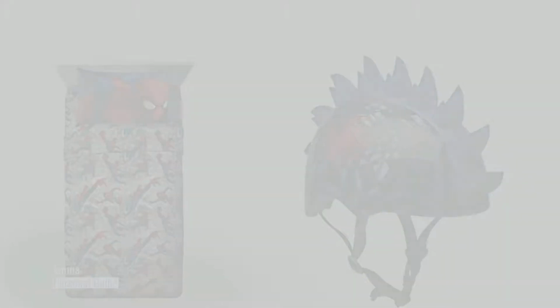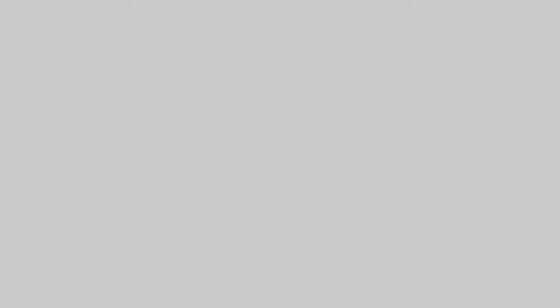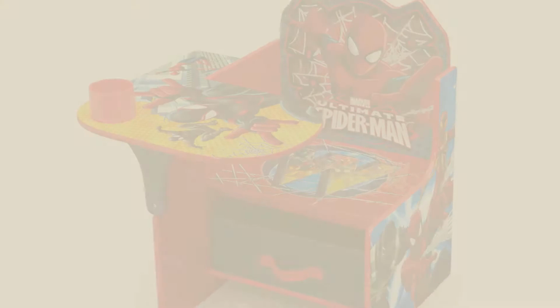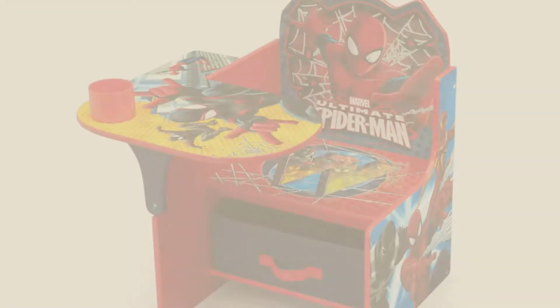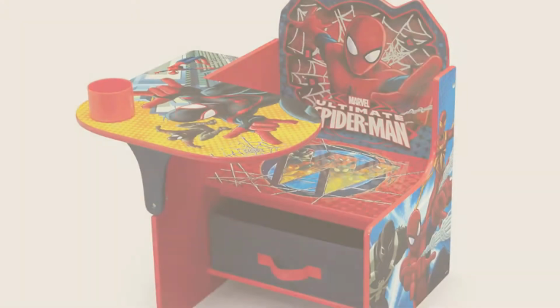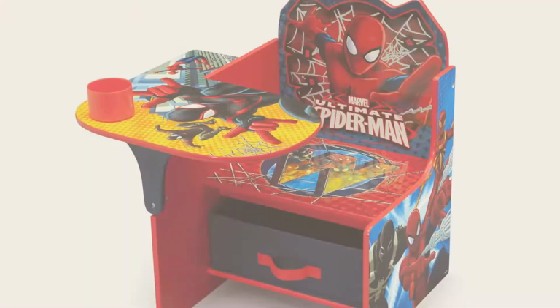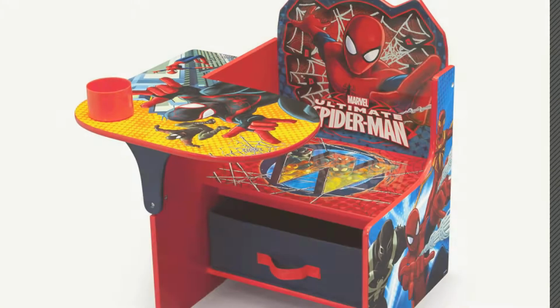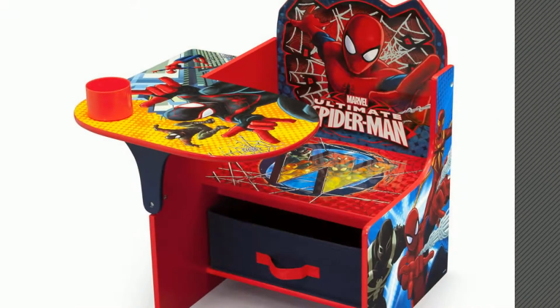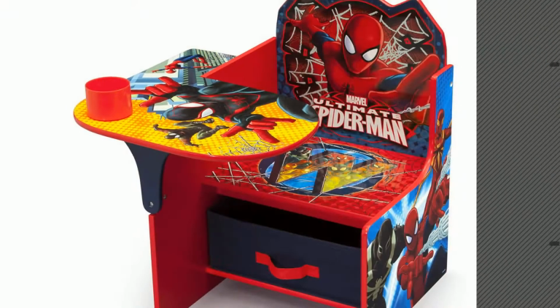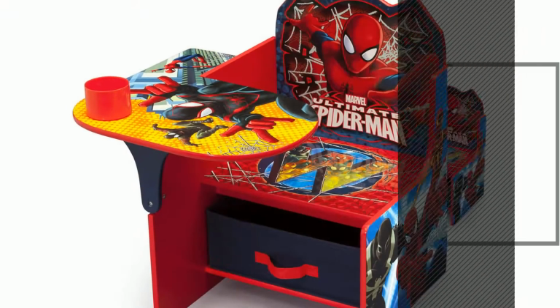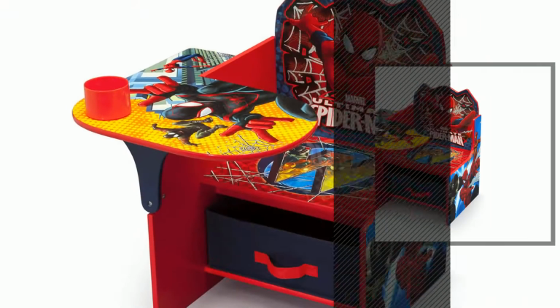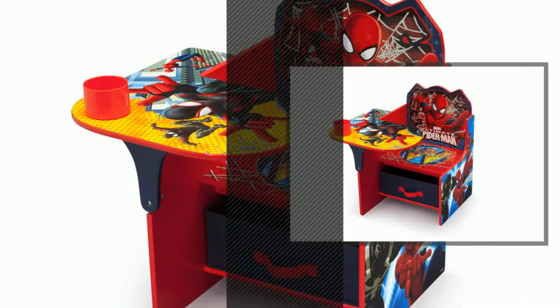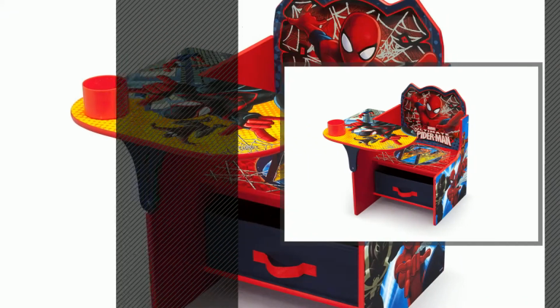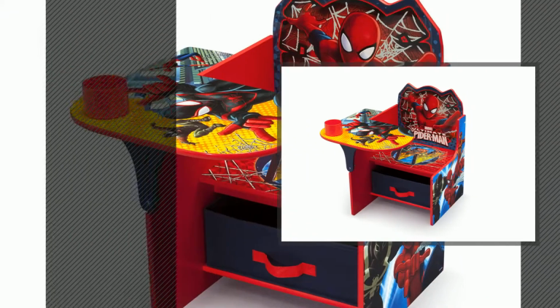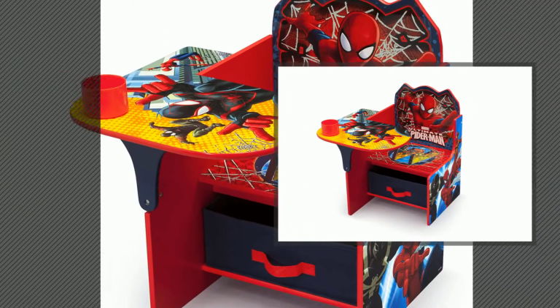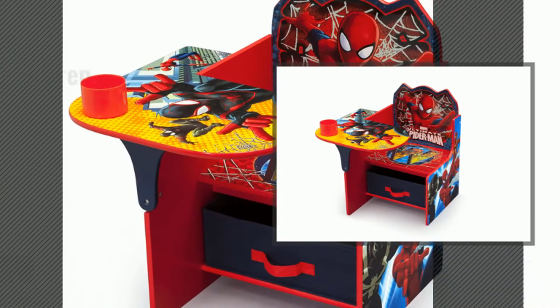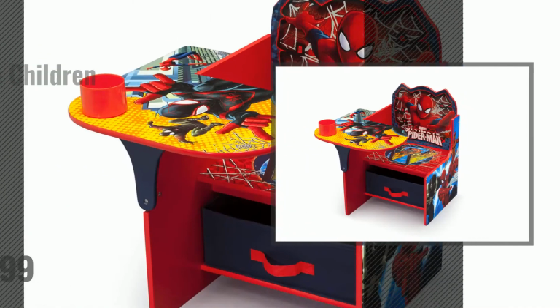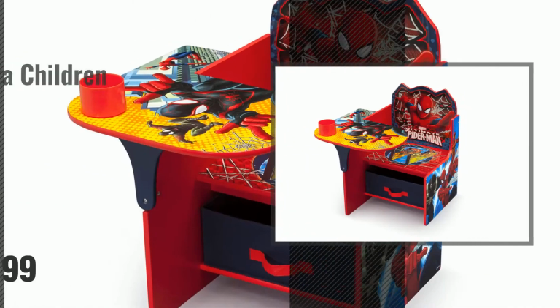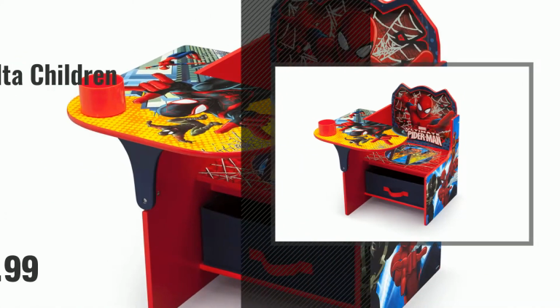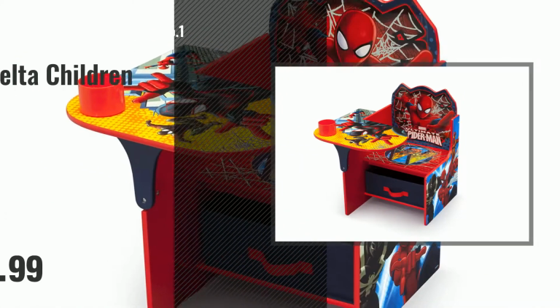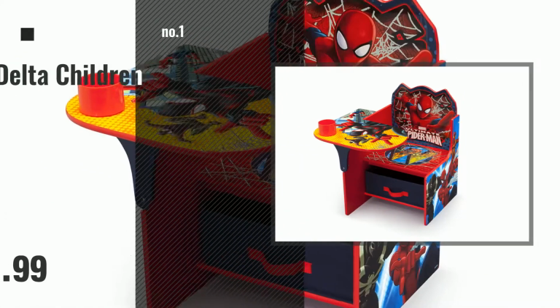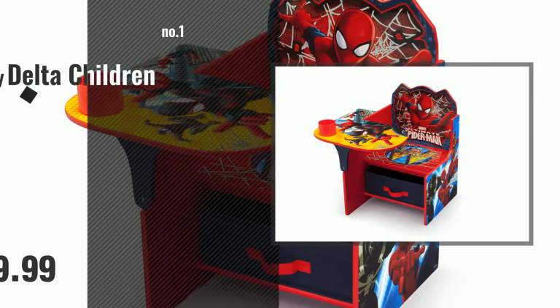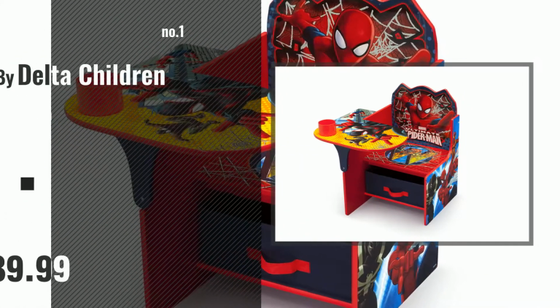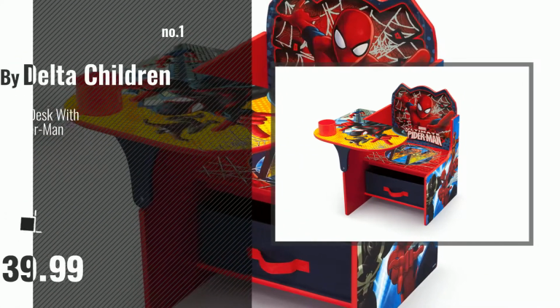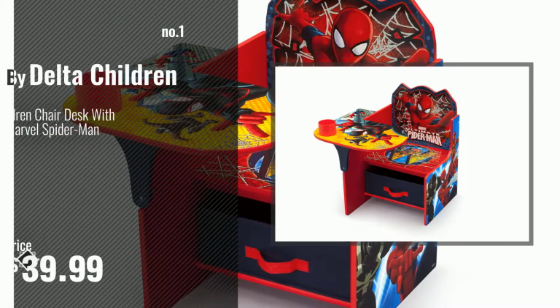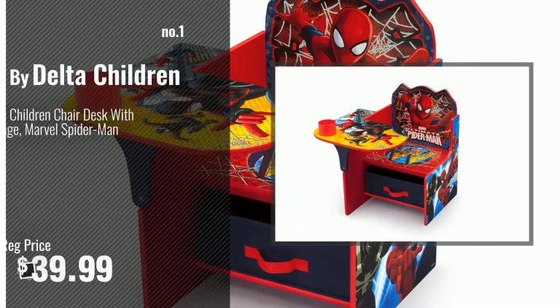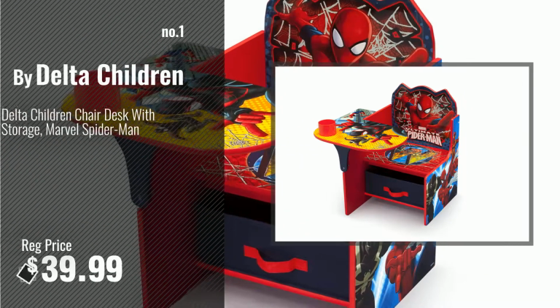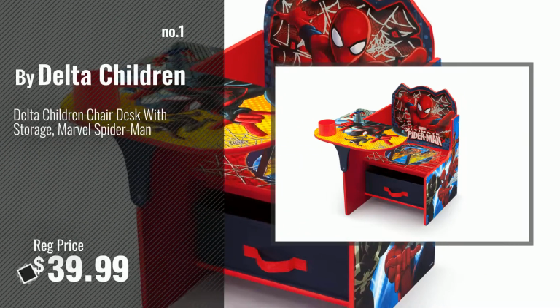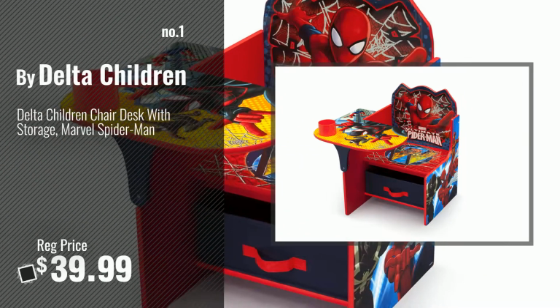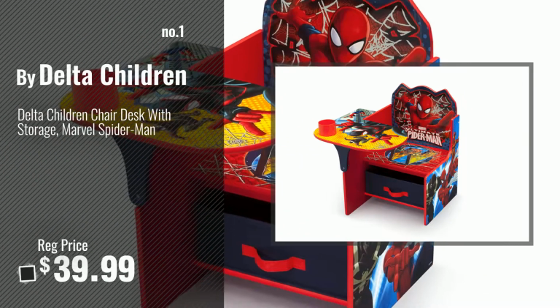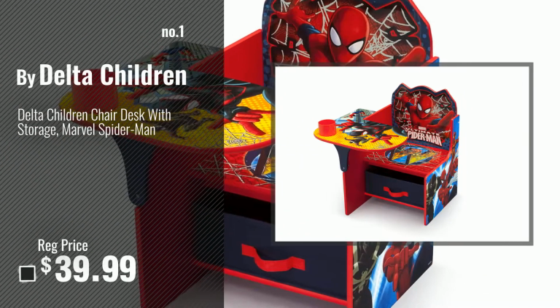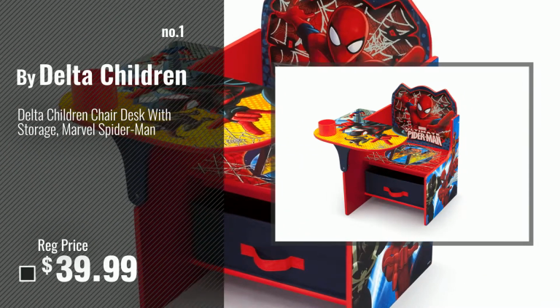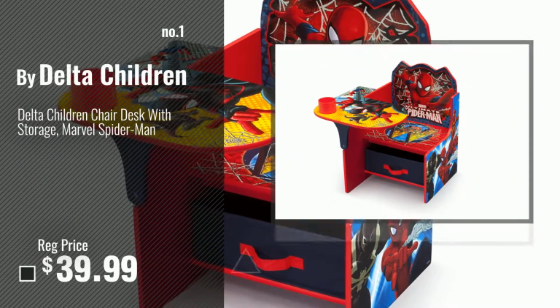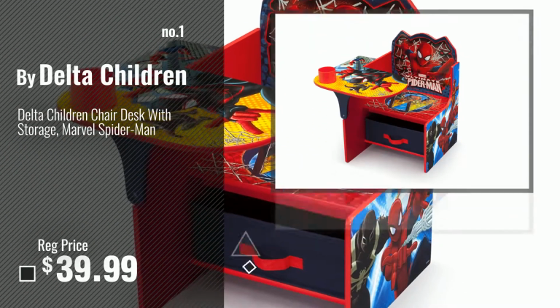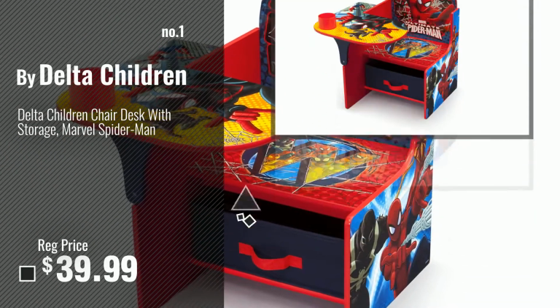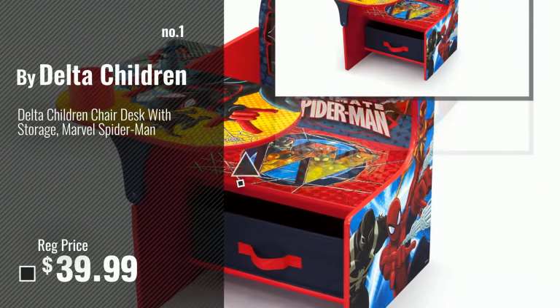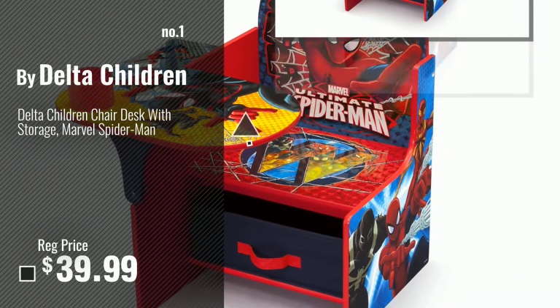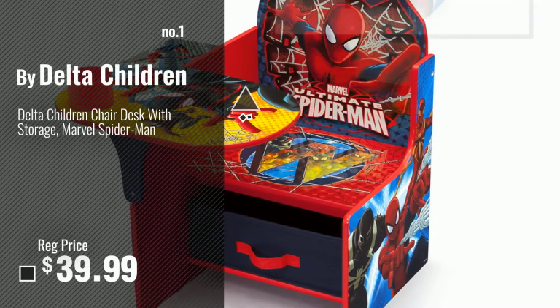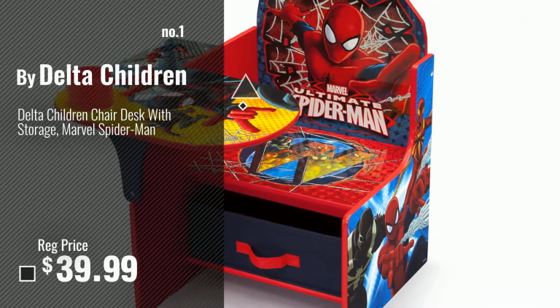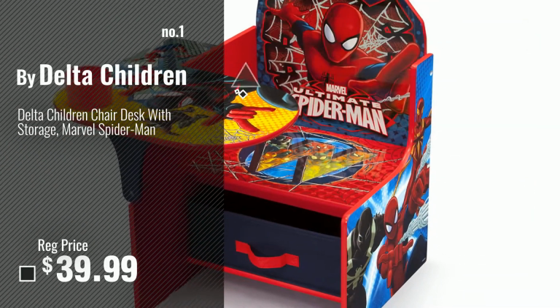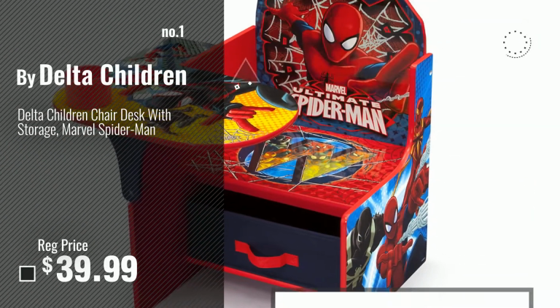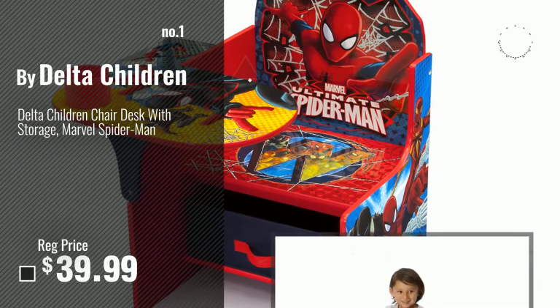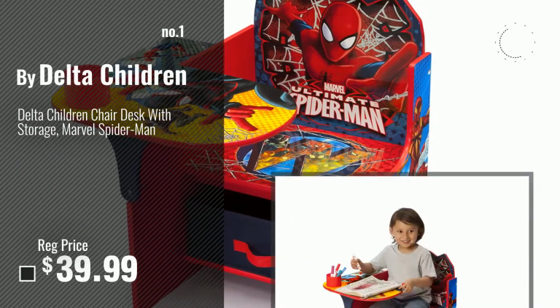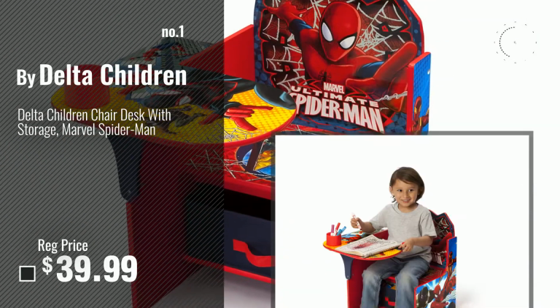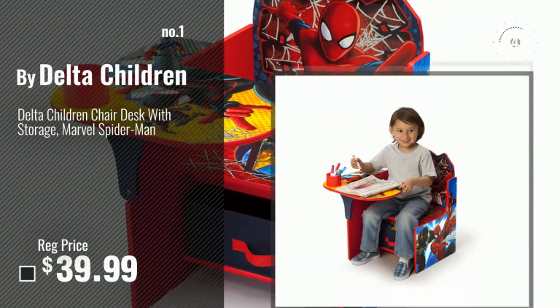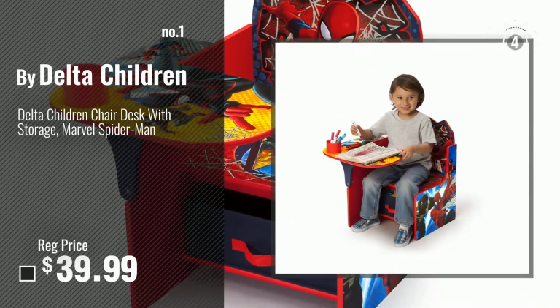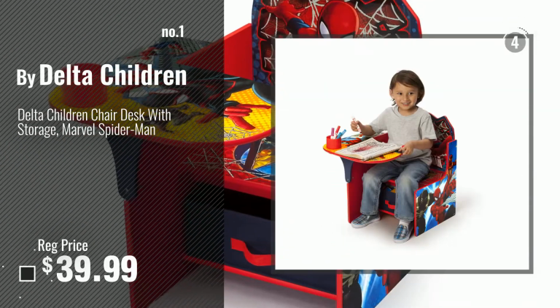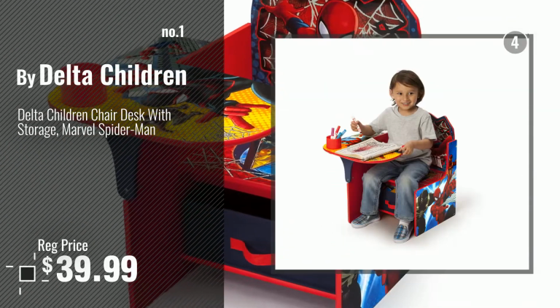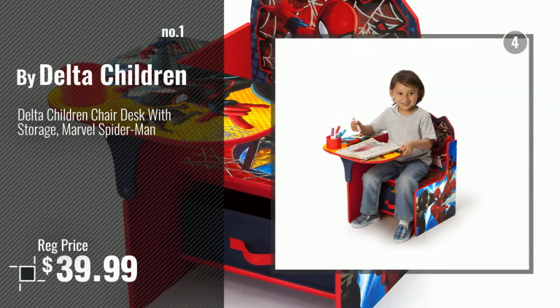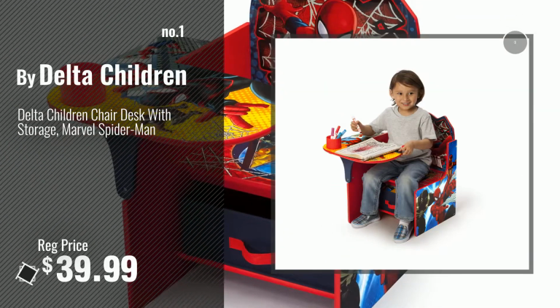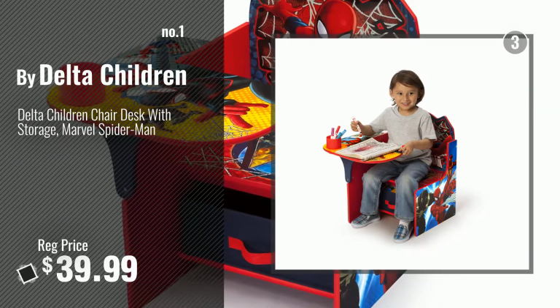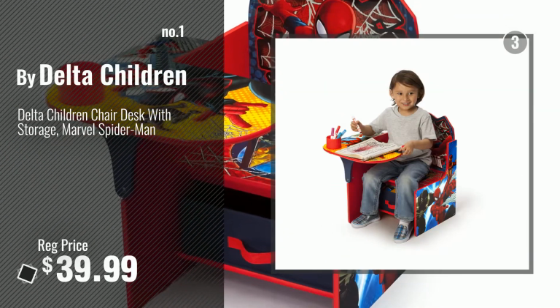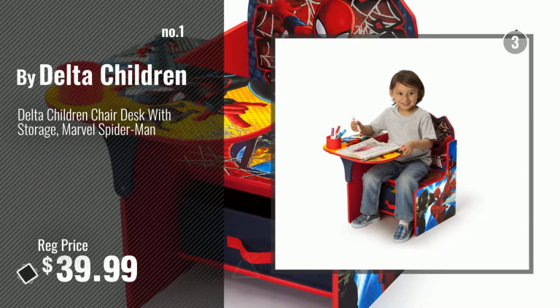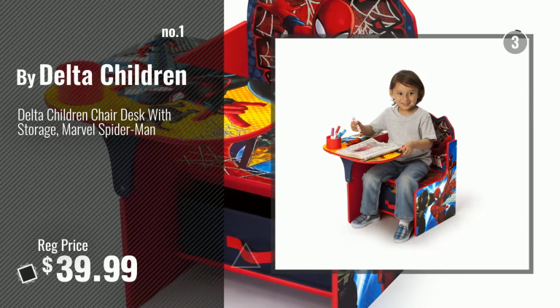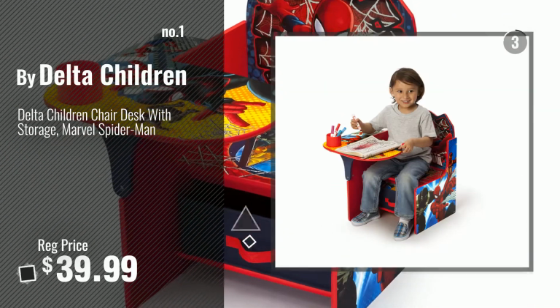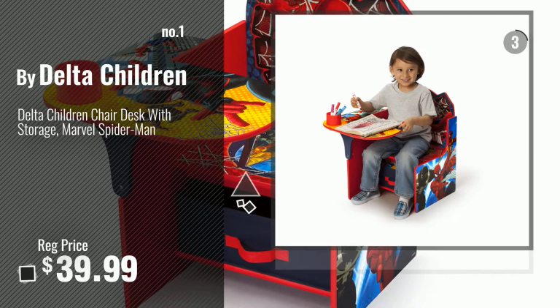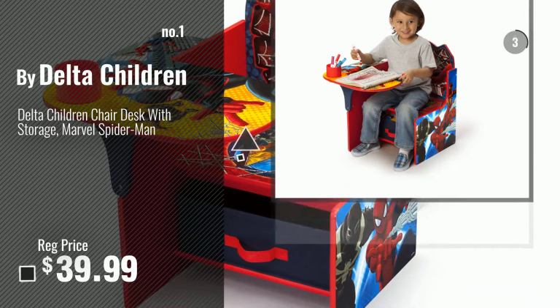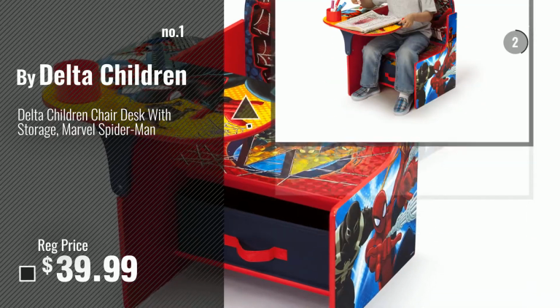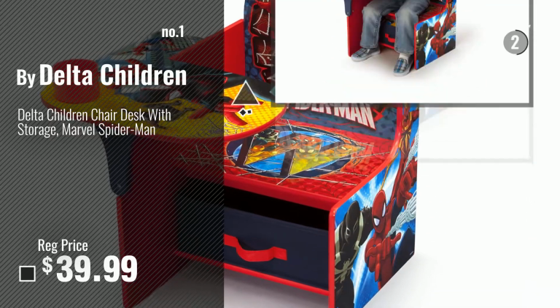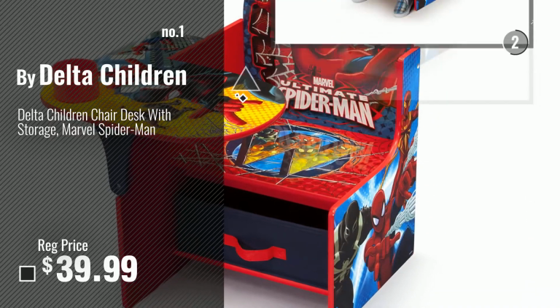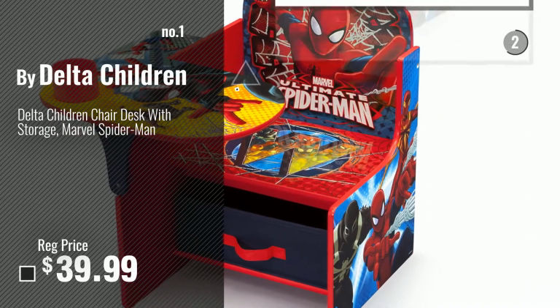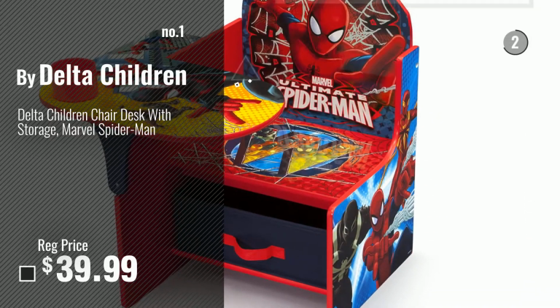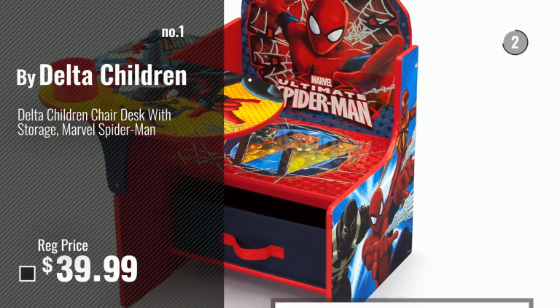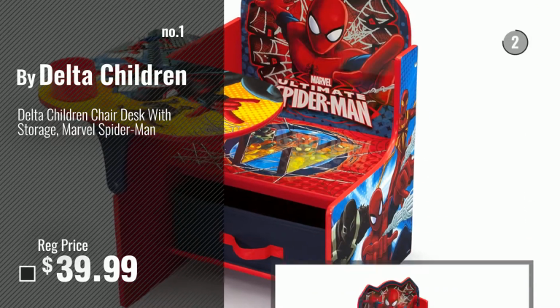Number 1, most popular, by Delta Children. Watch this video, choose your favorite.